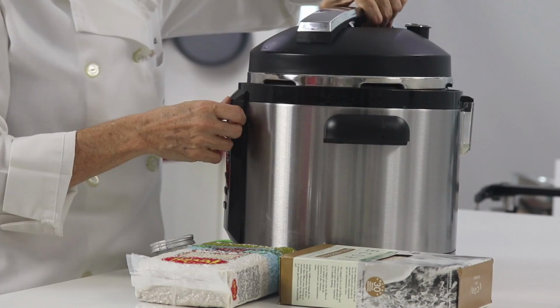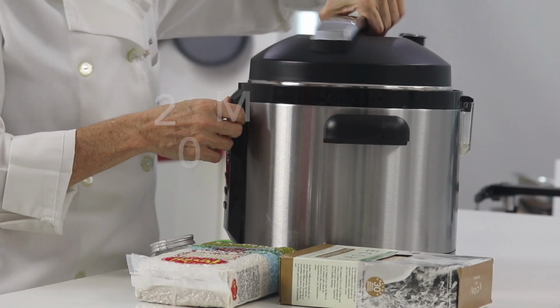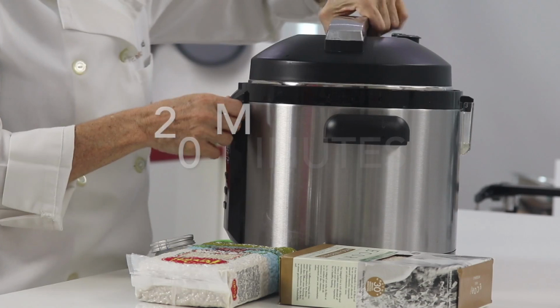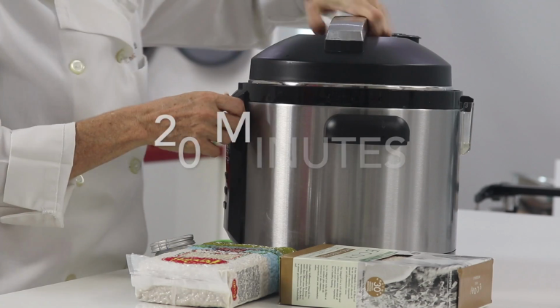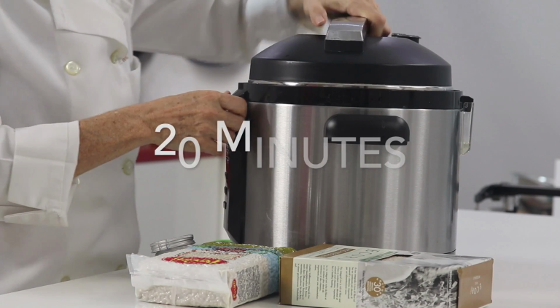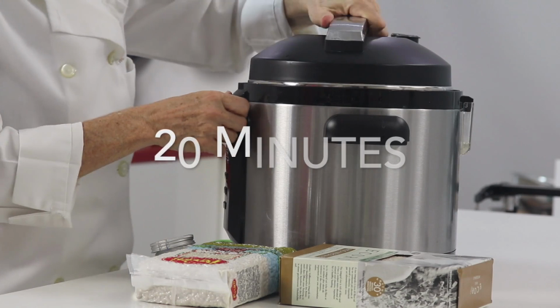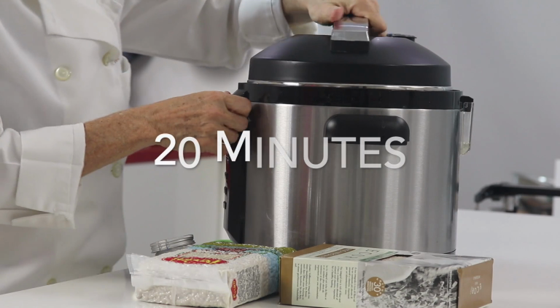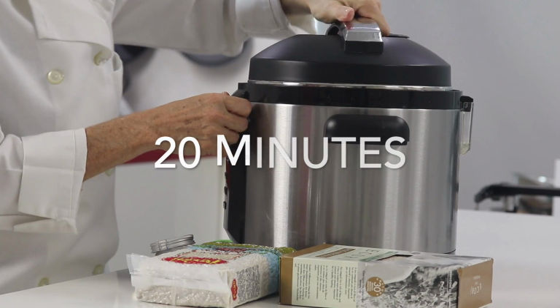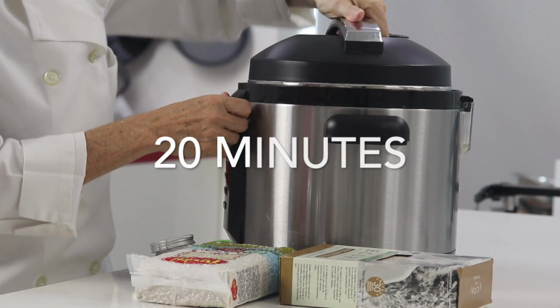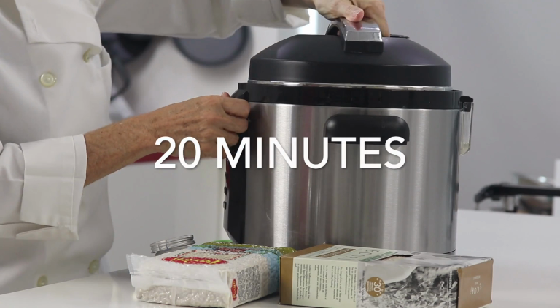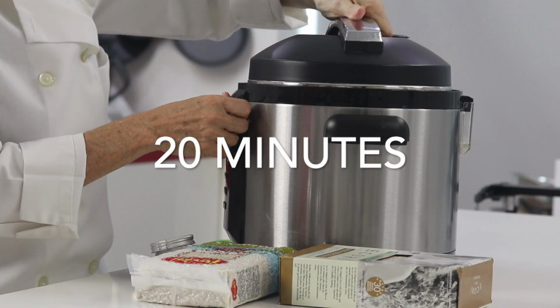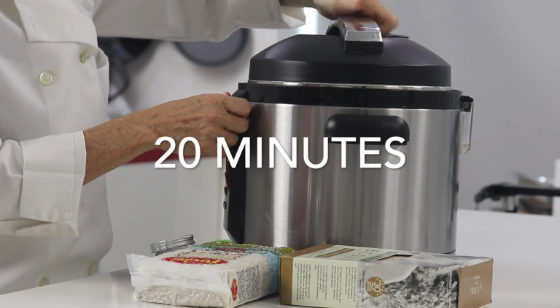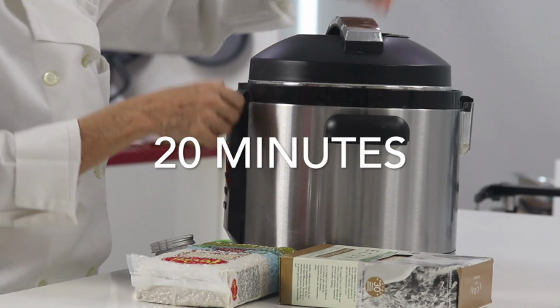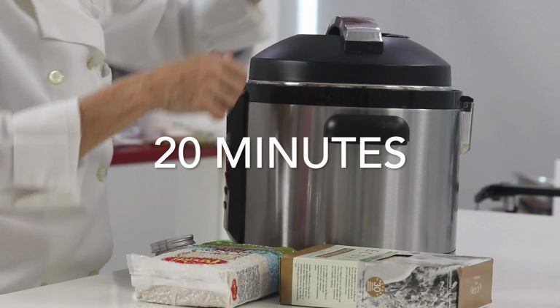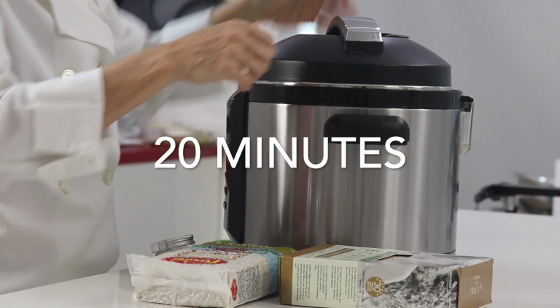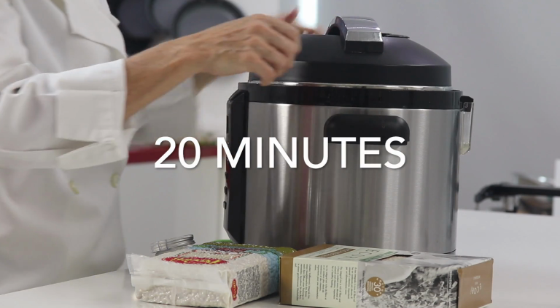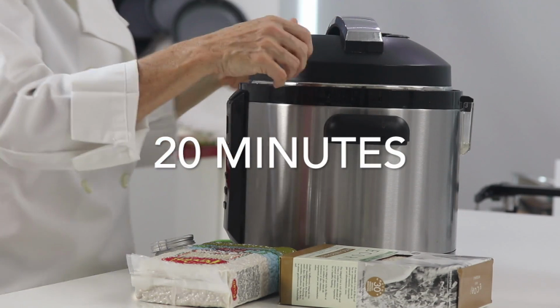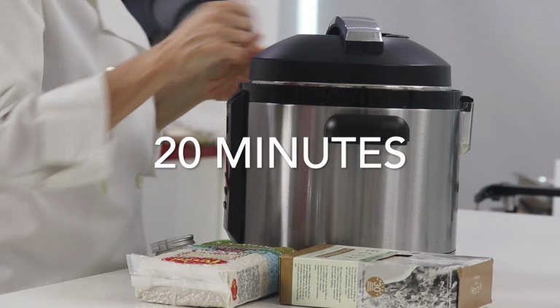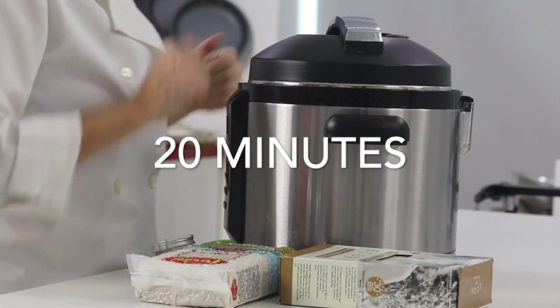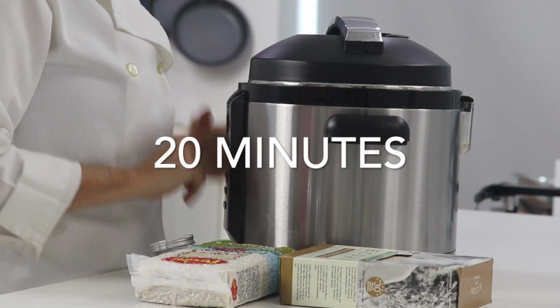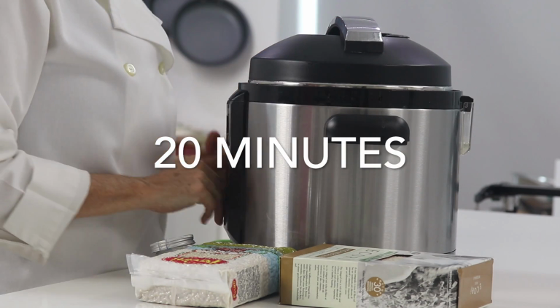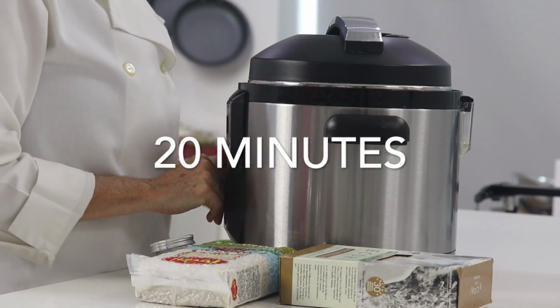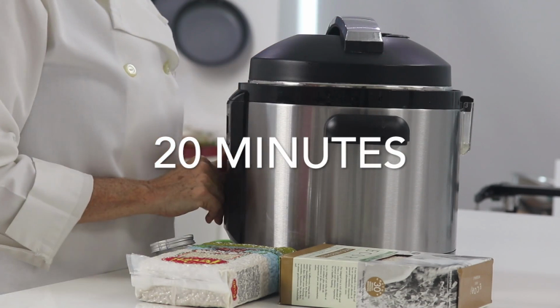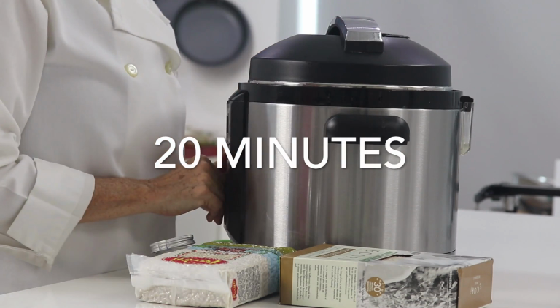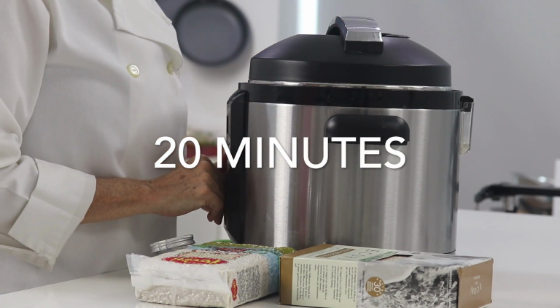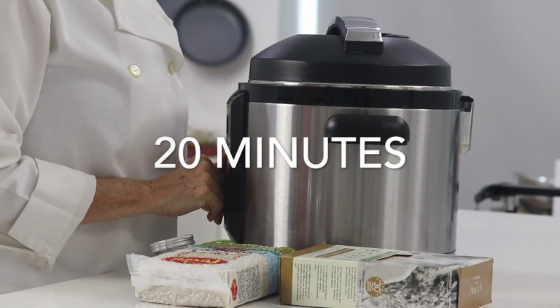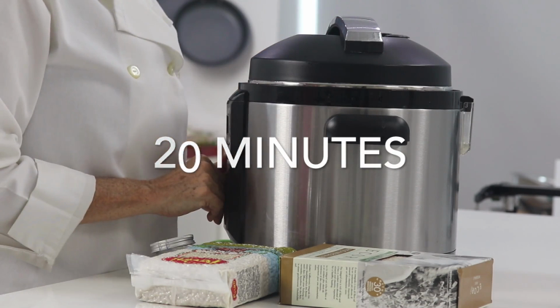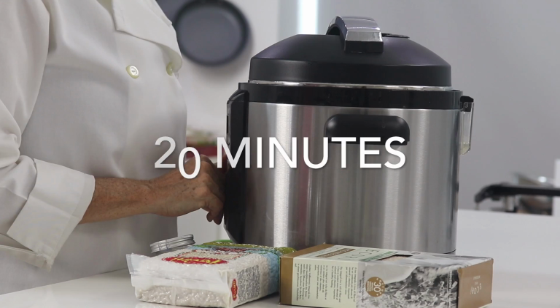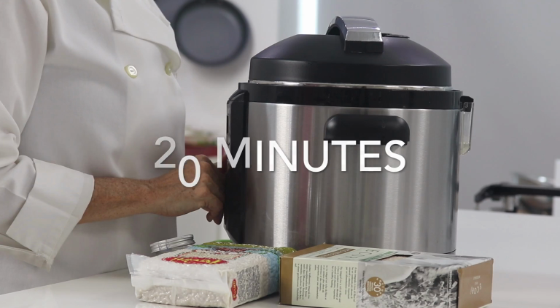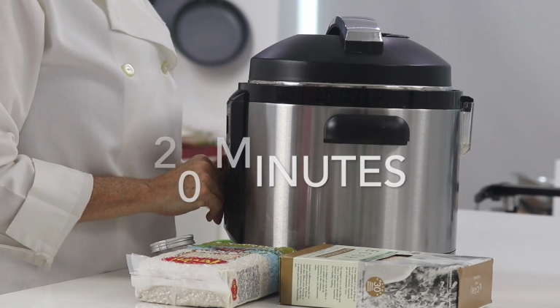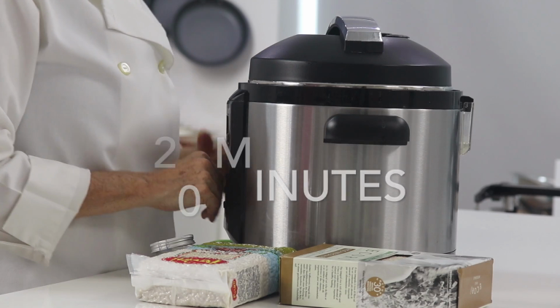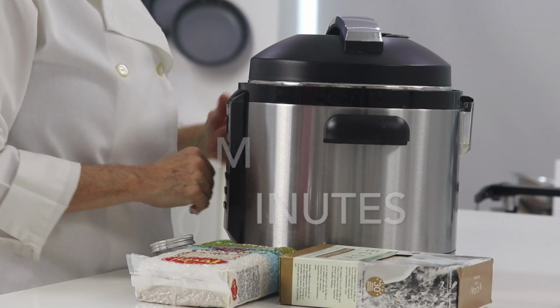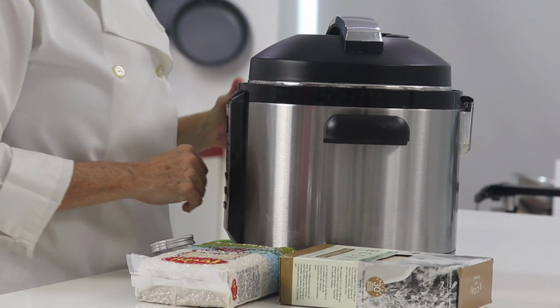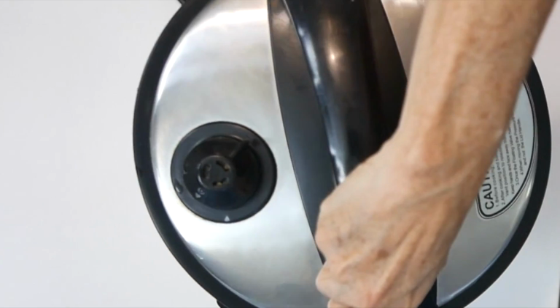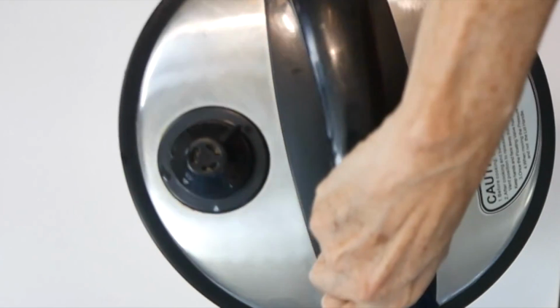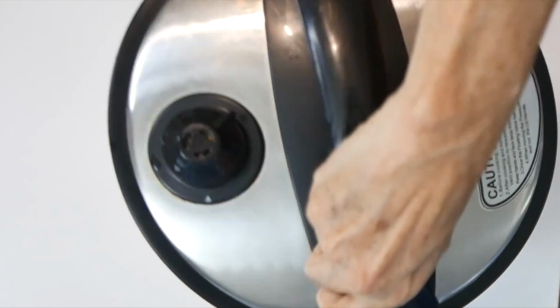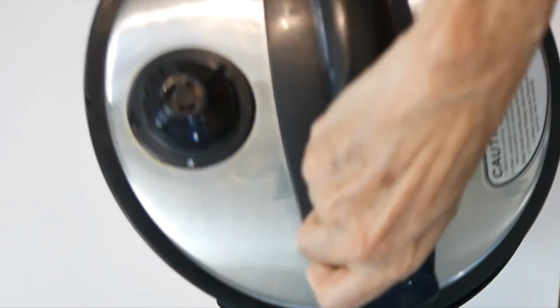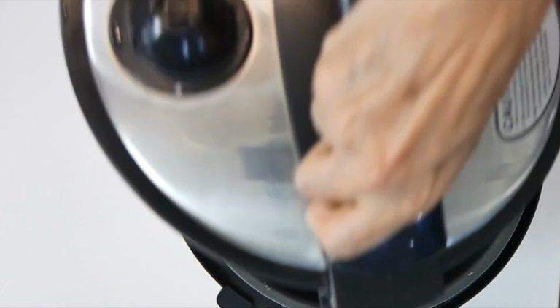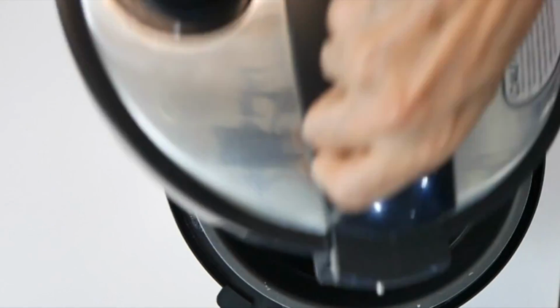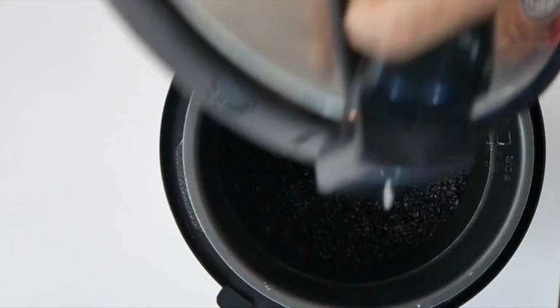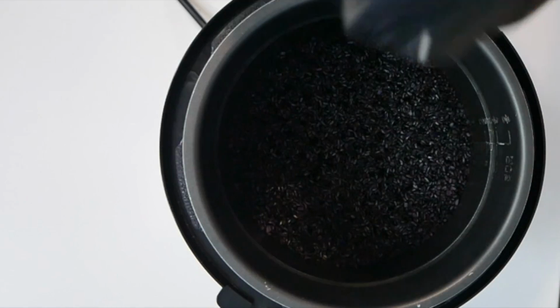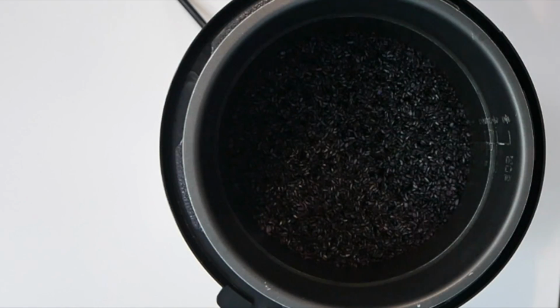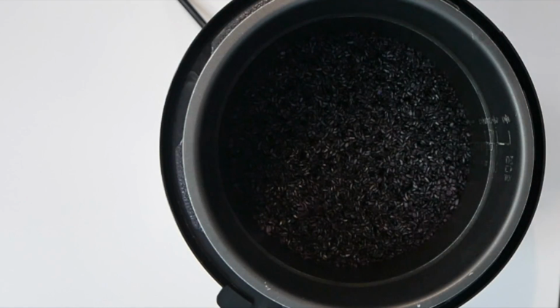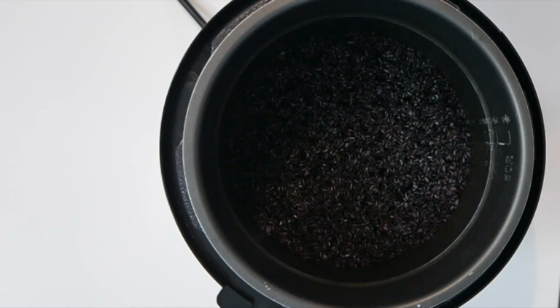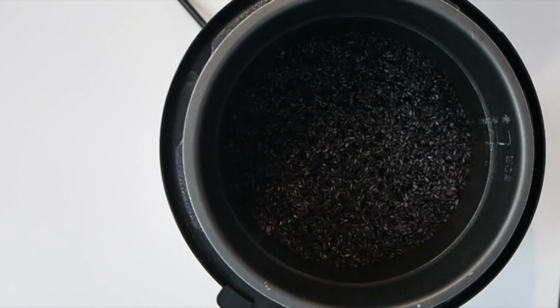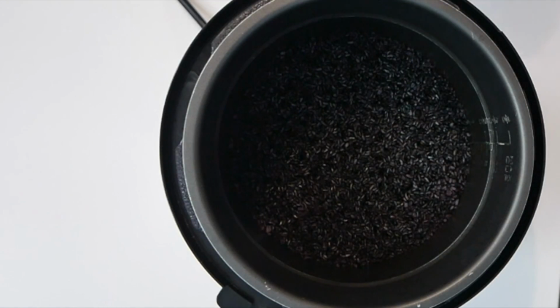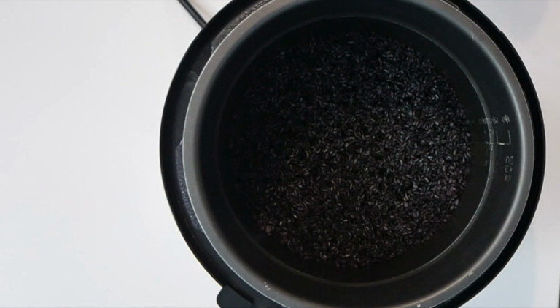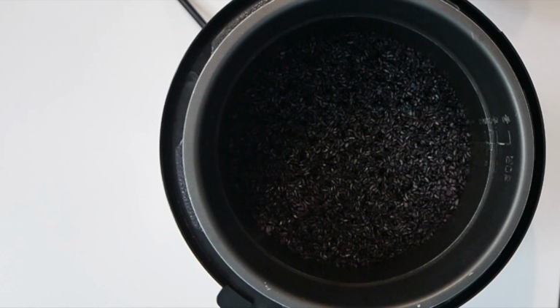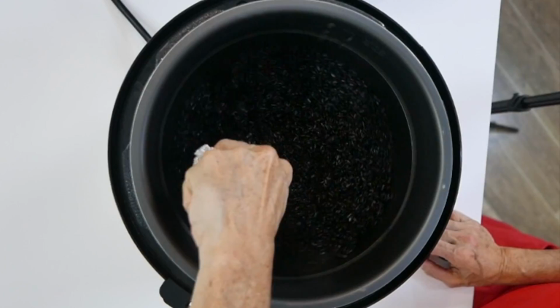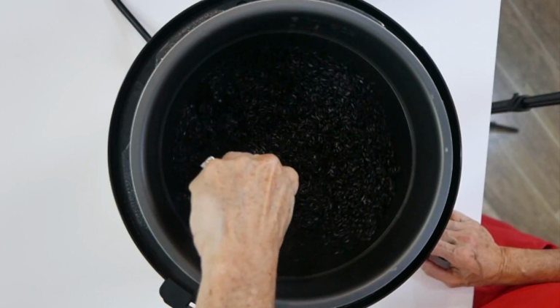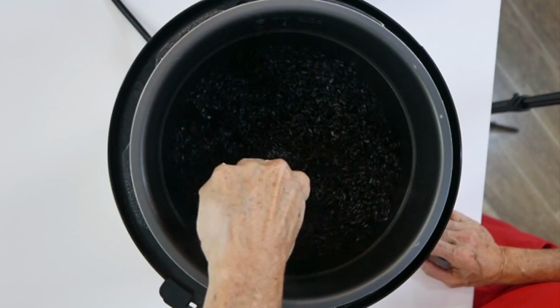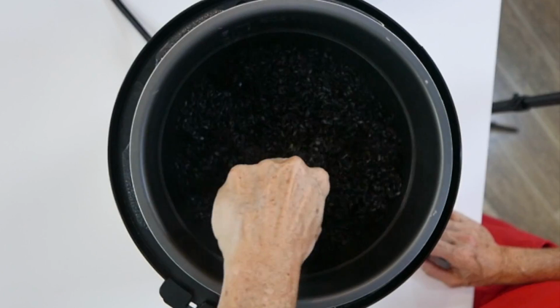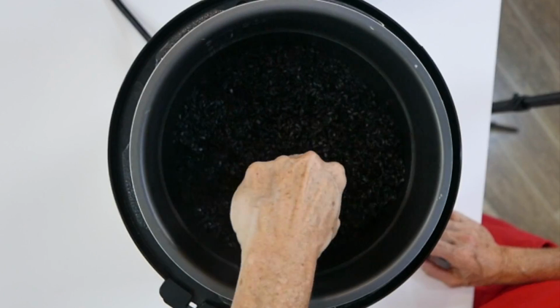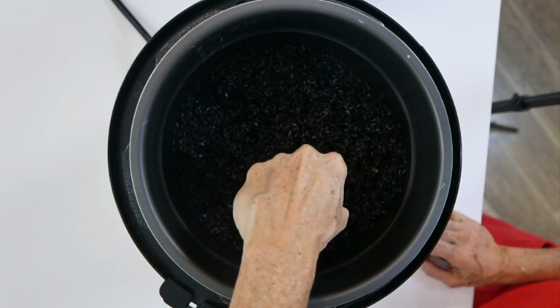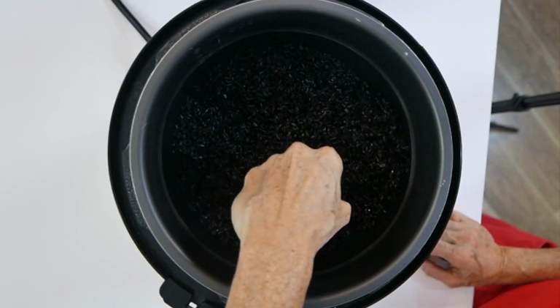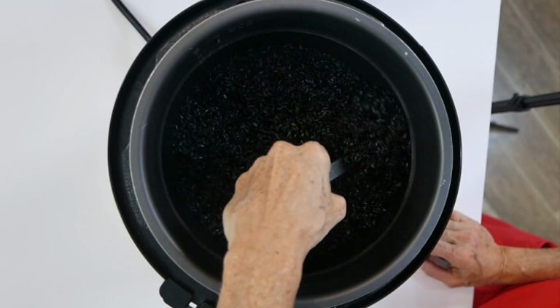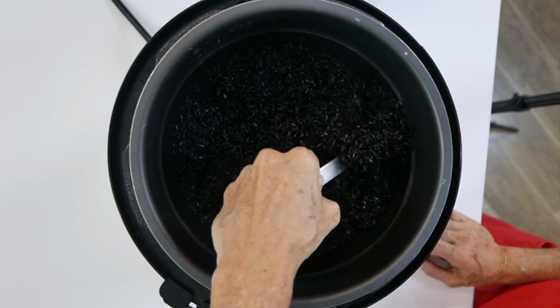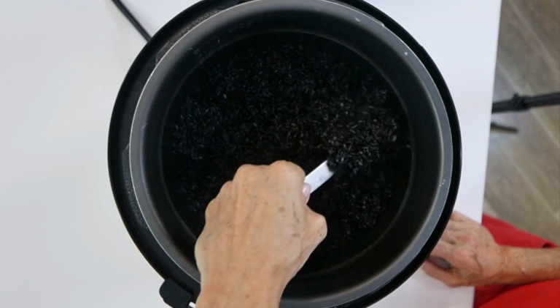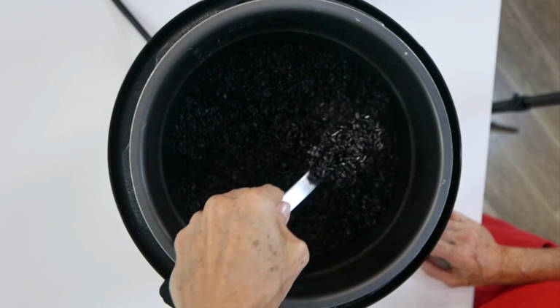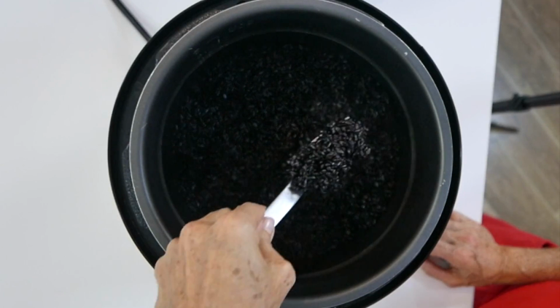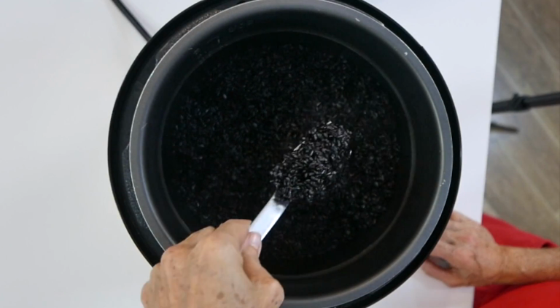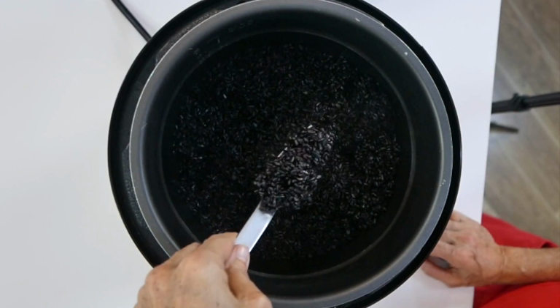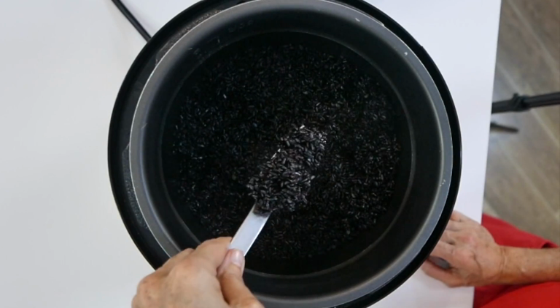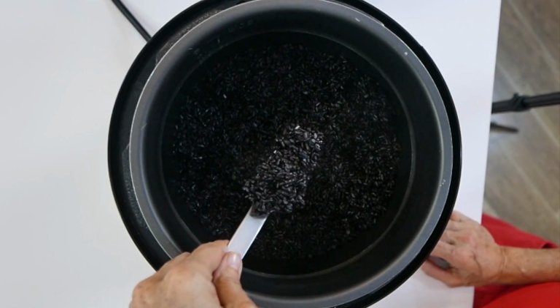Check it out — steaming, every one of those rice grains is perfectly cooked. Delicious!